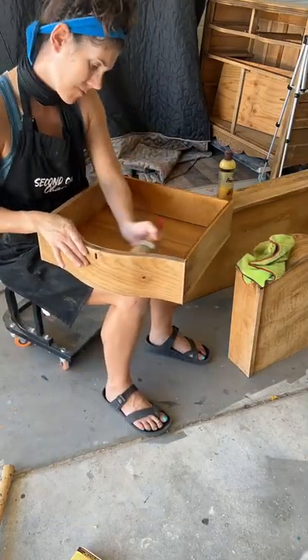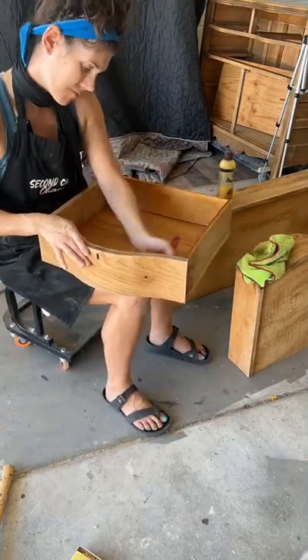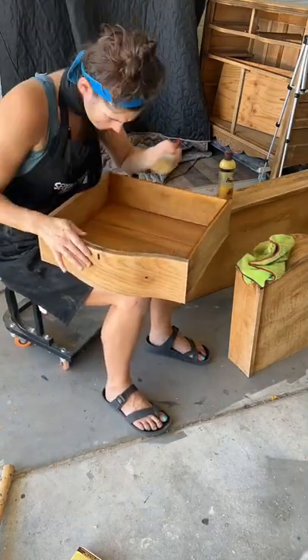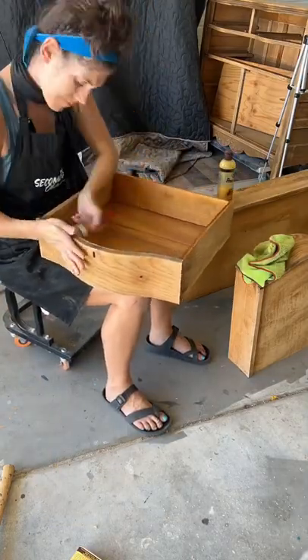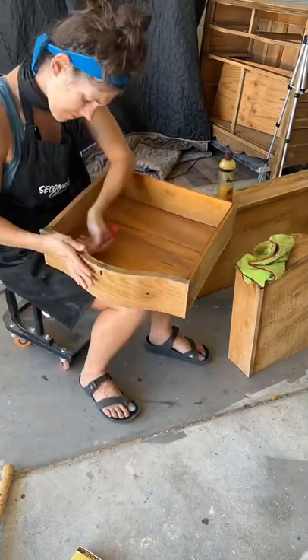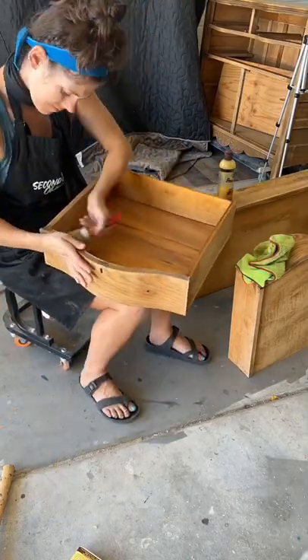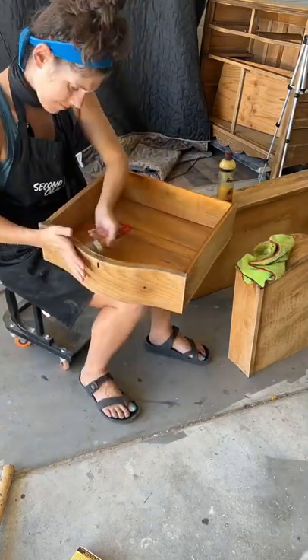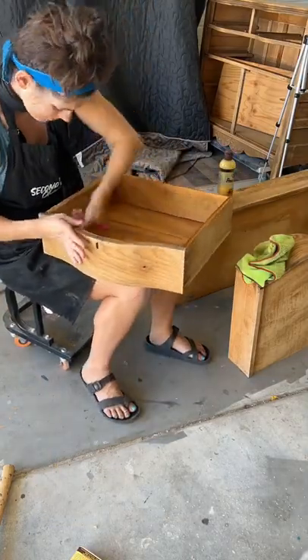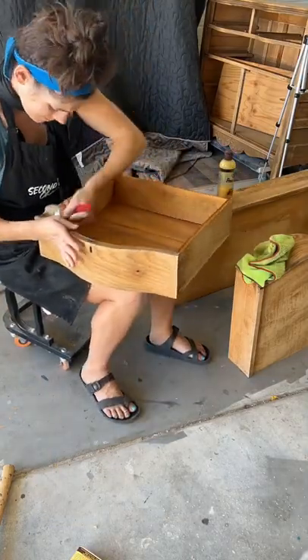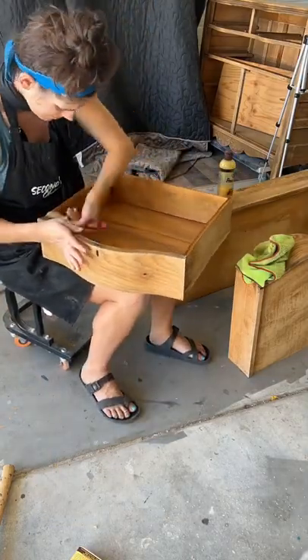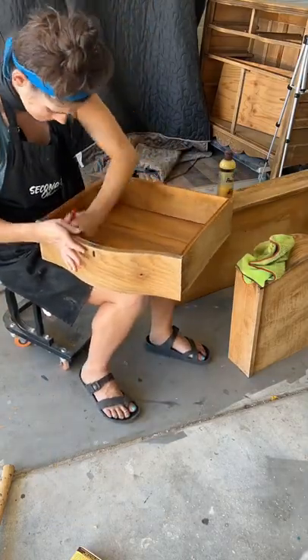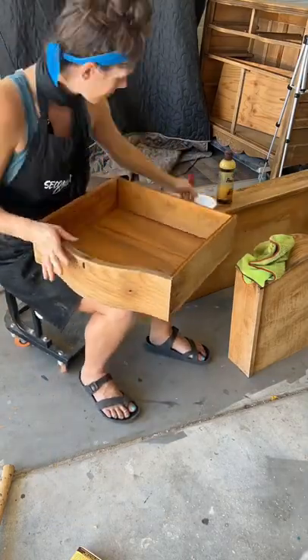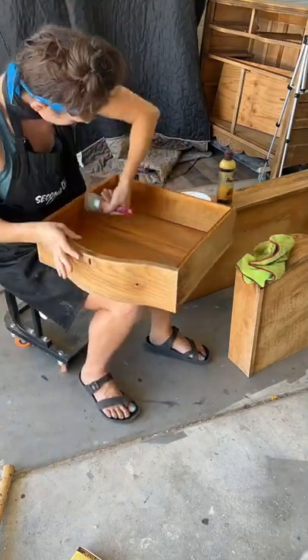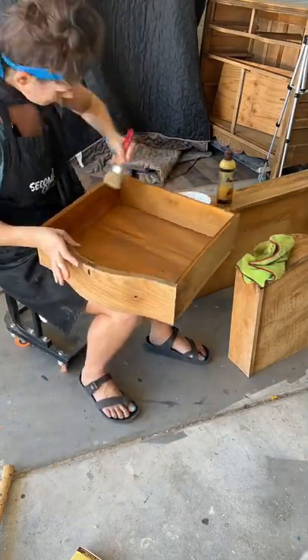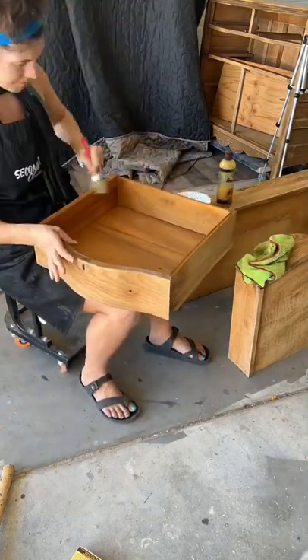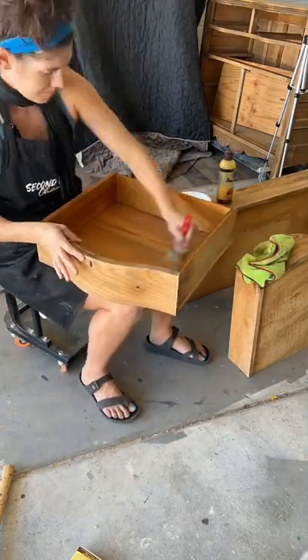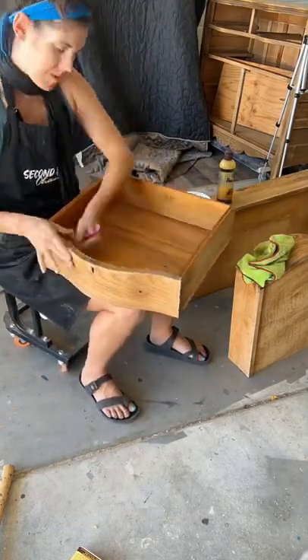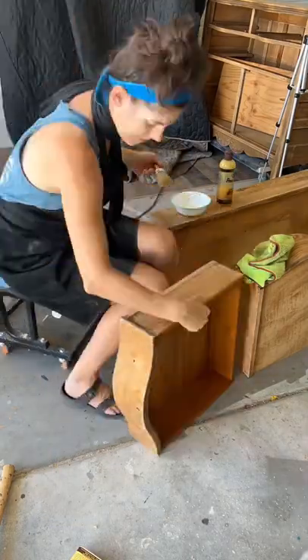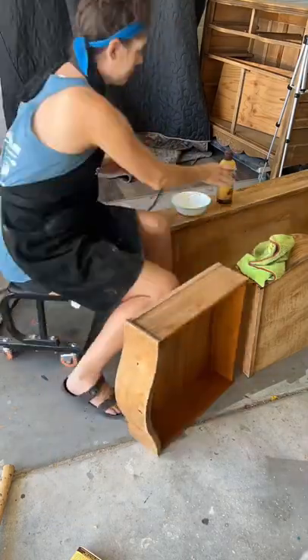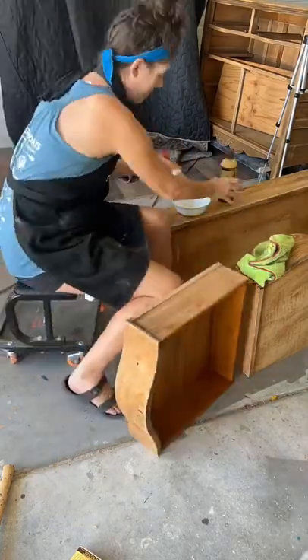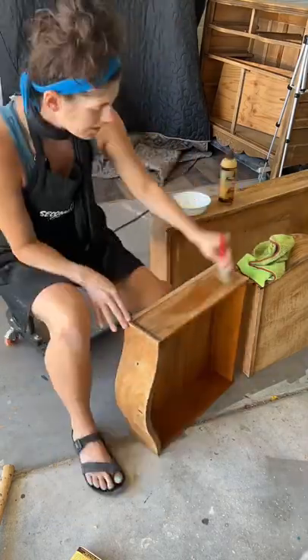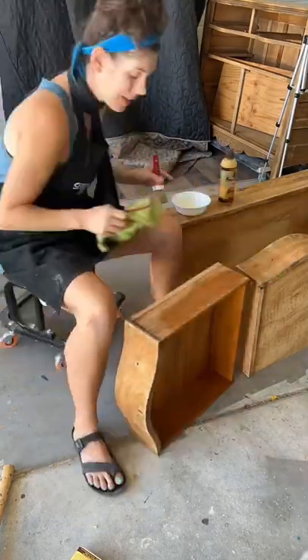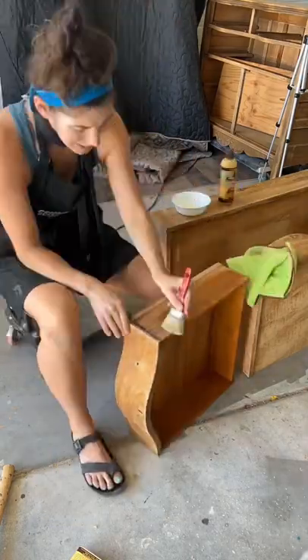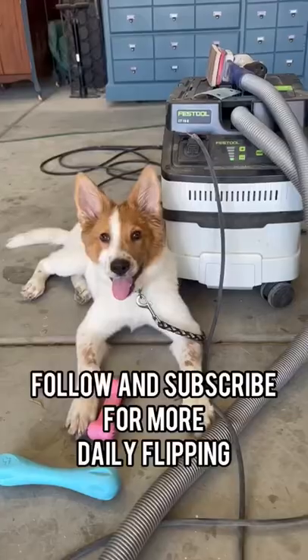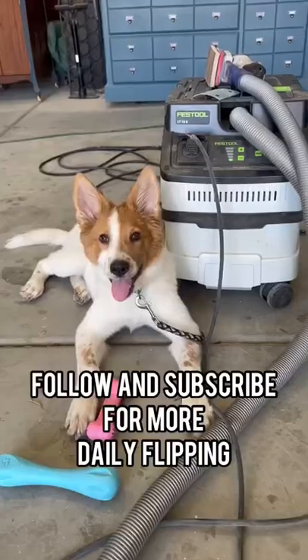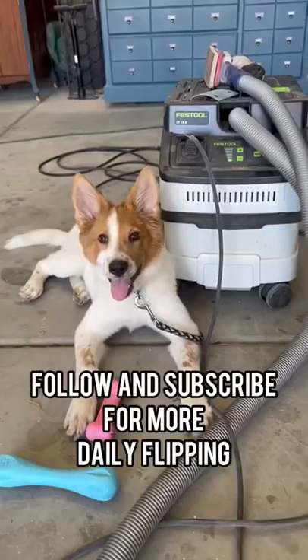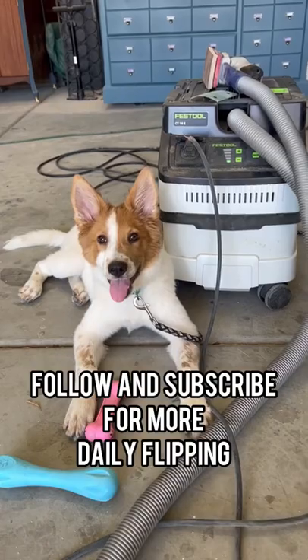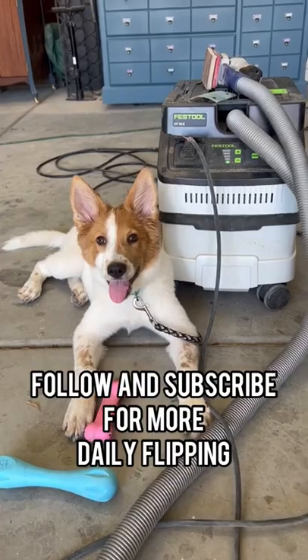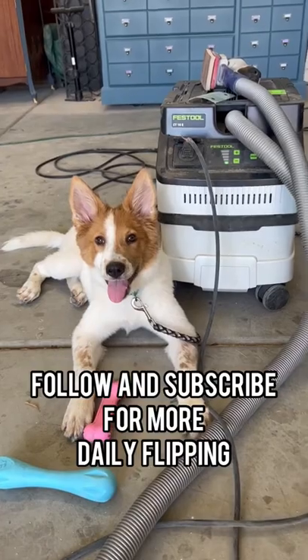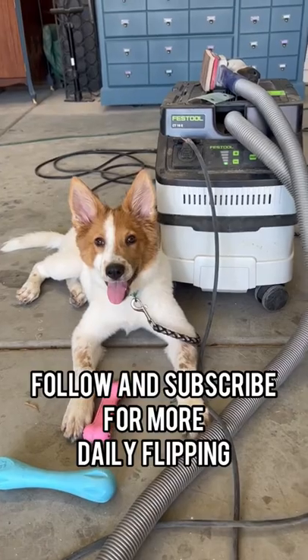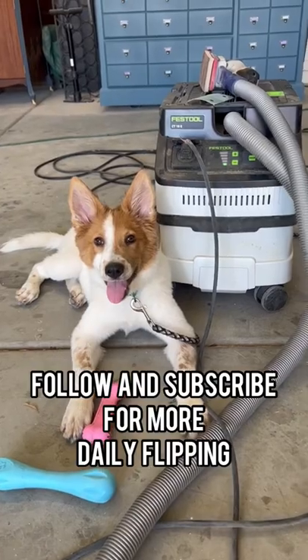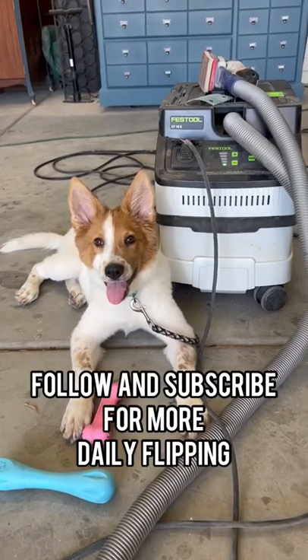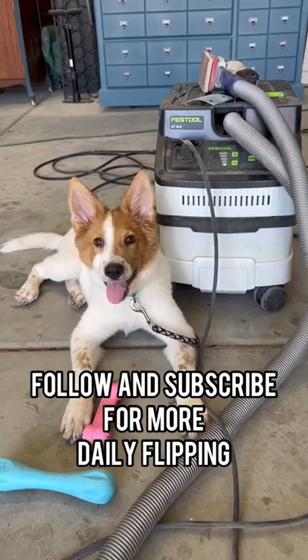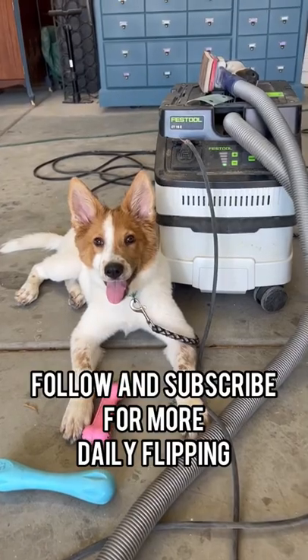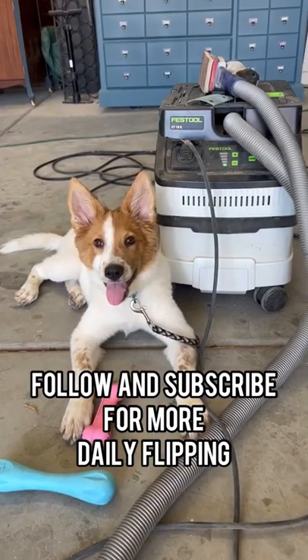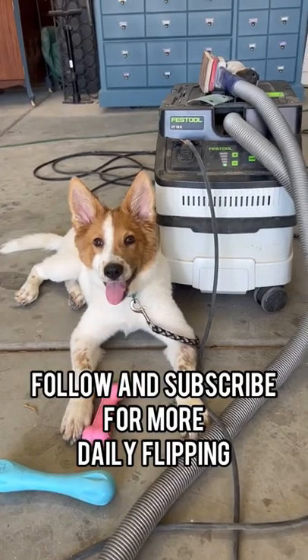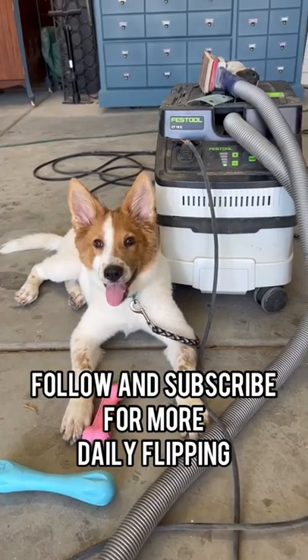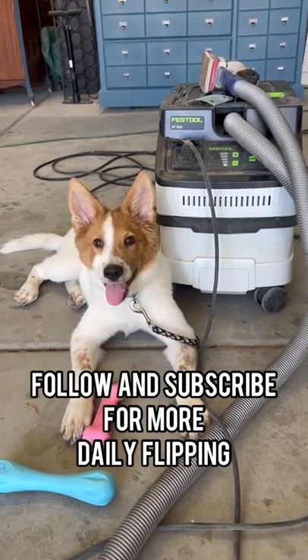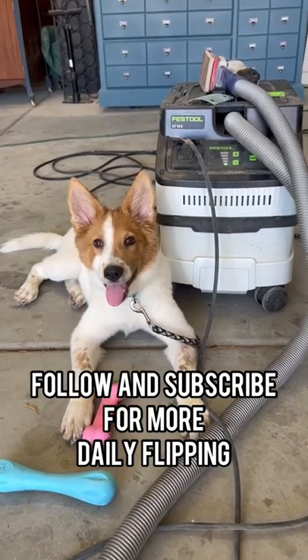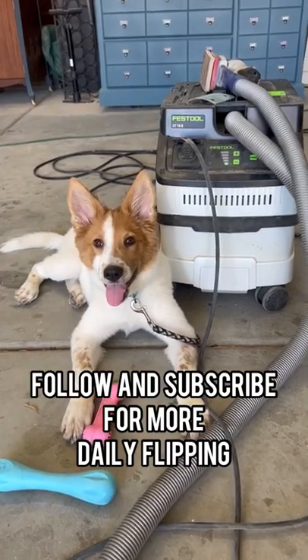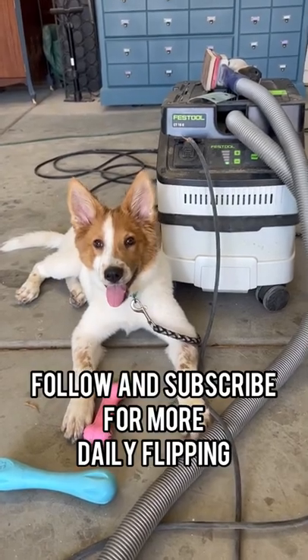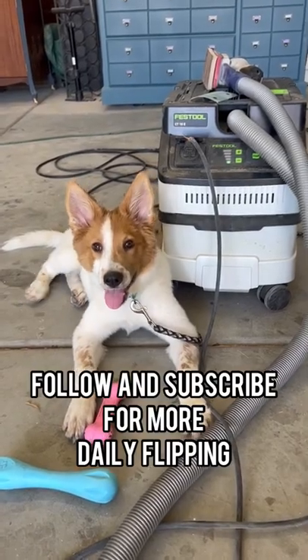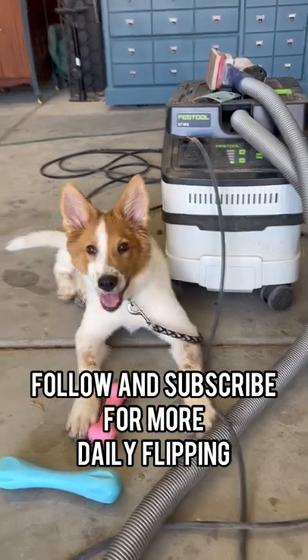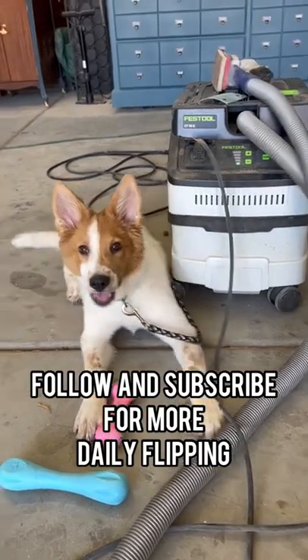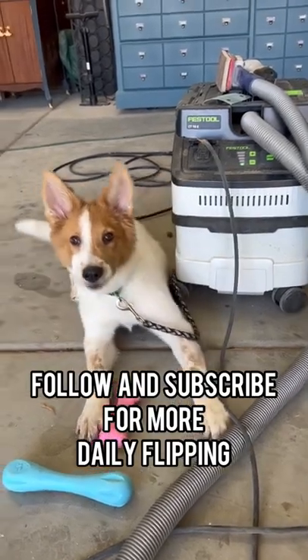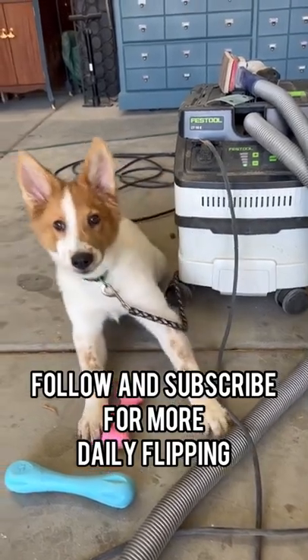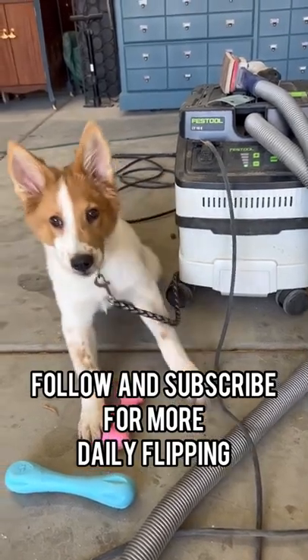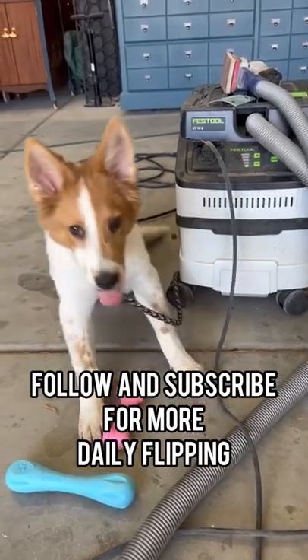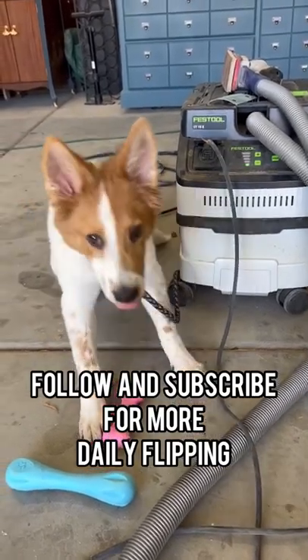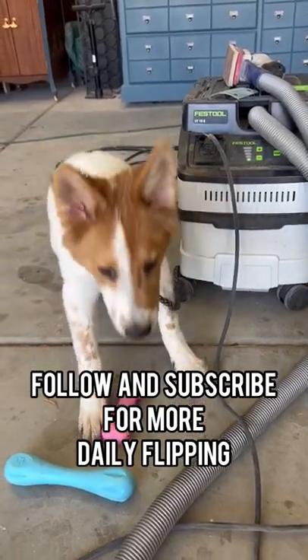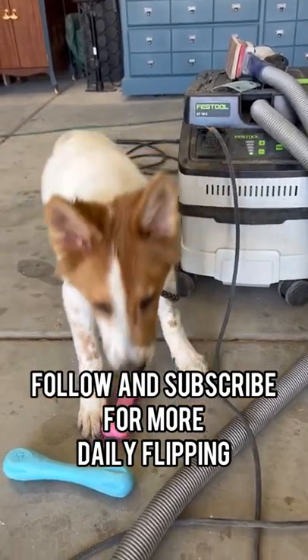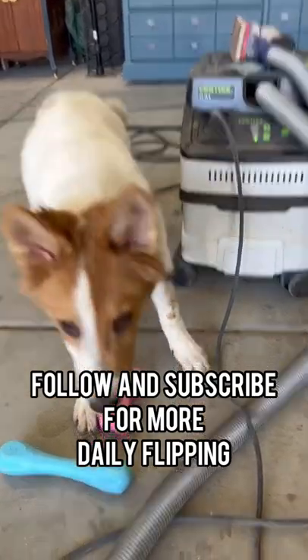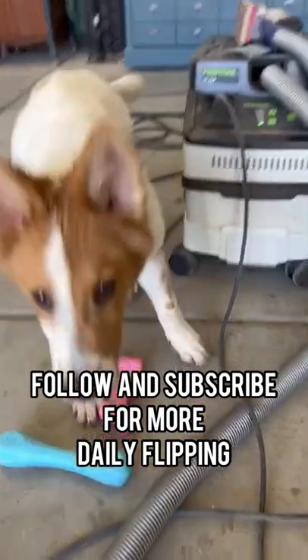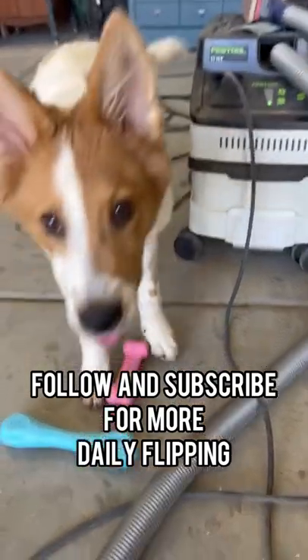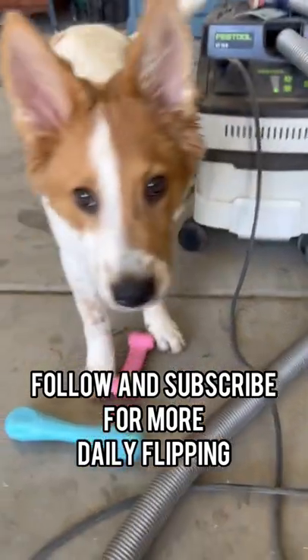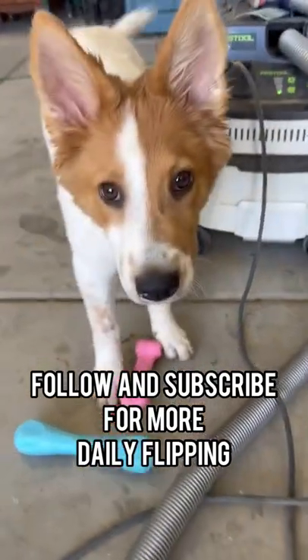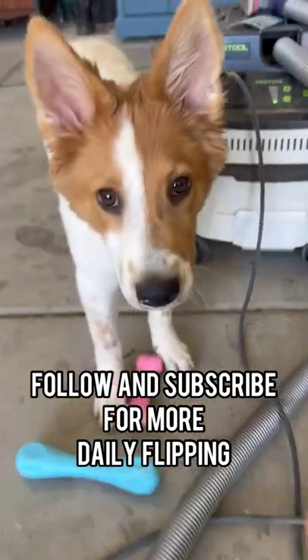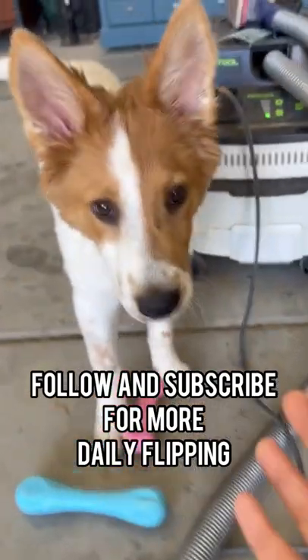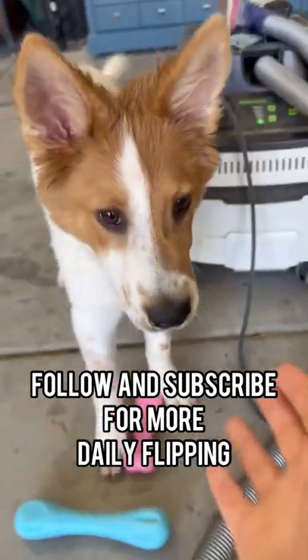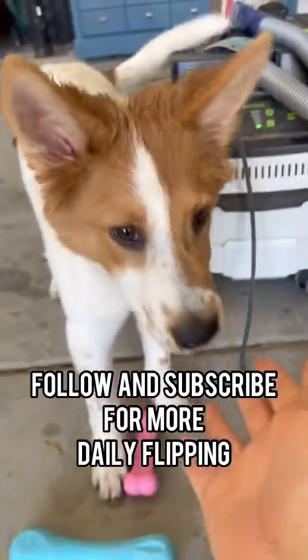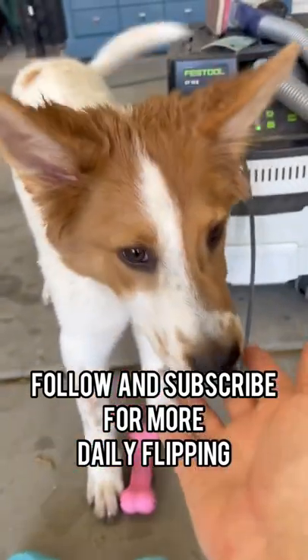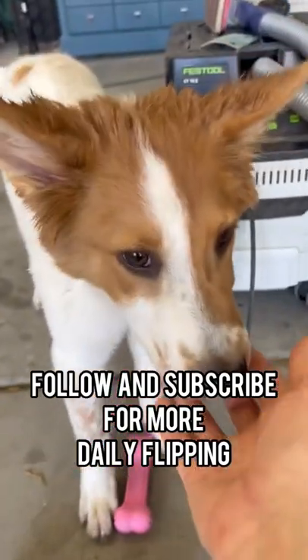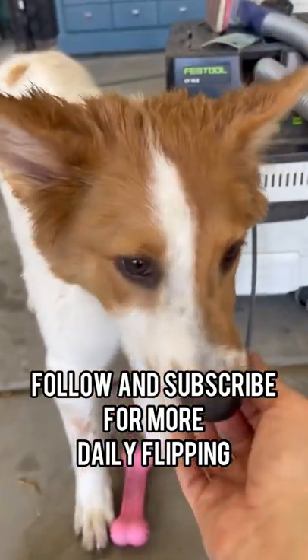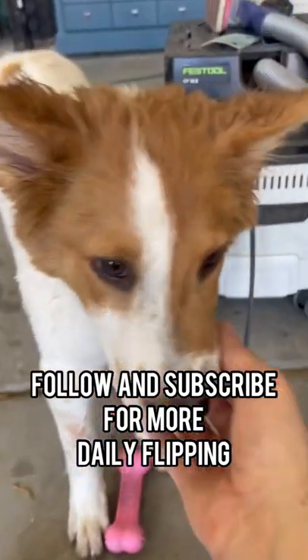Make sure to follow along for more Daily Flipping. Are you protecting the festival and the surf prep? Oh my gosh, they're so good.